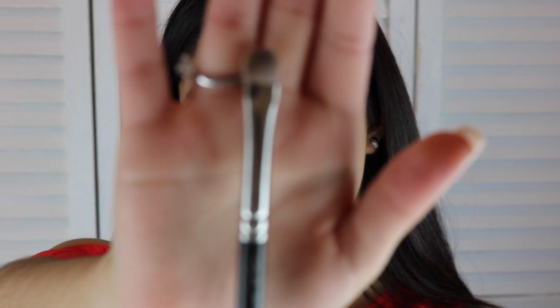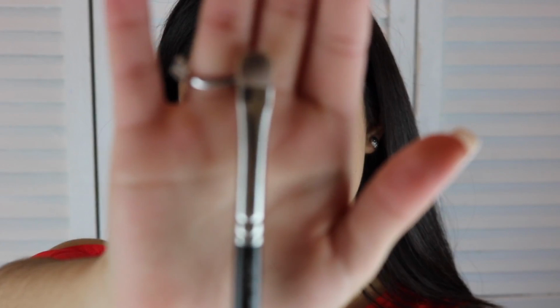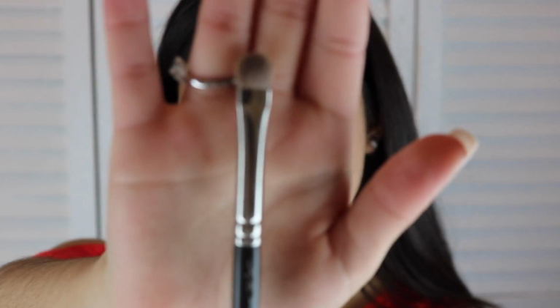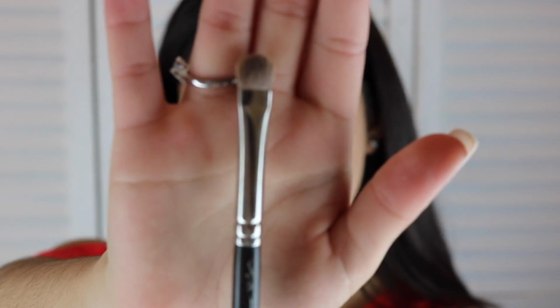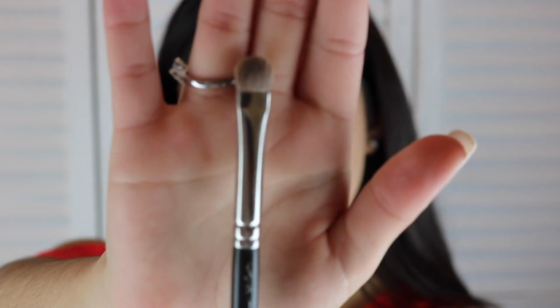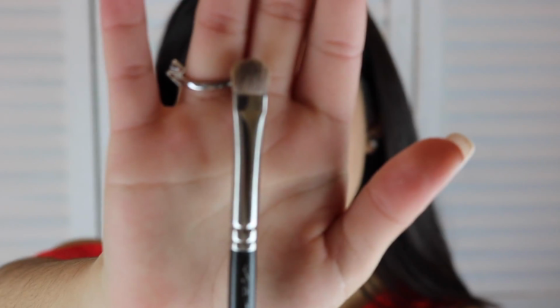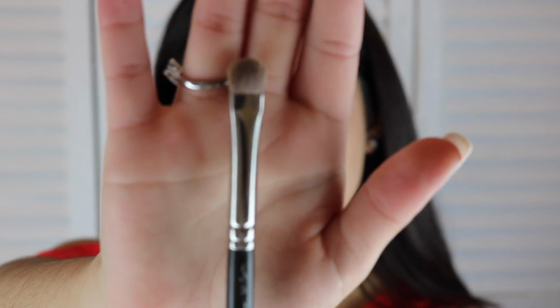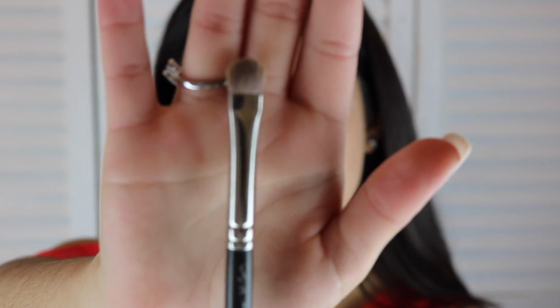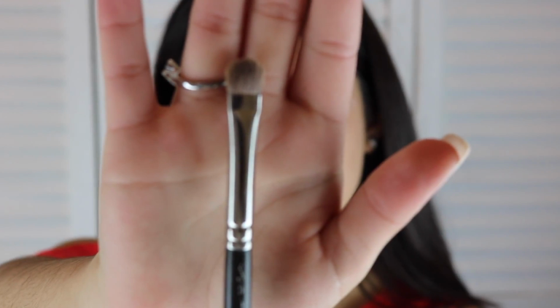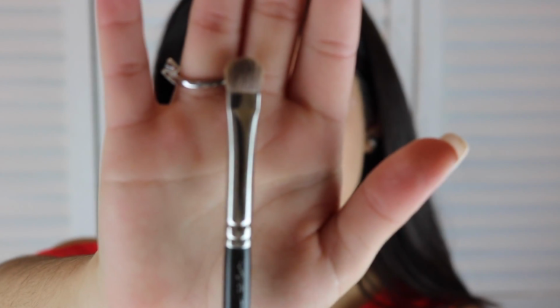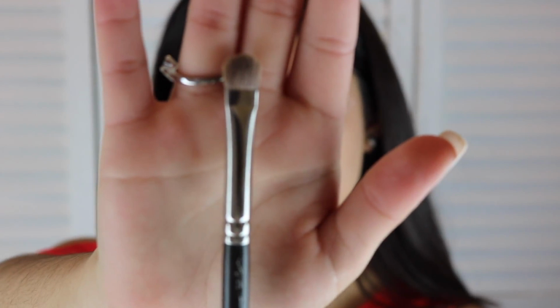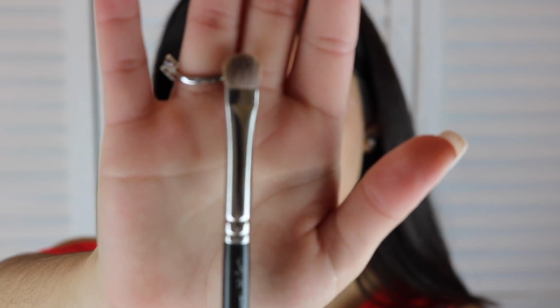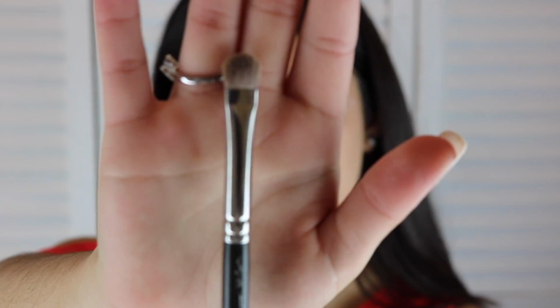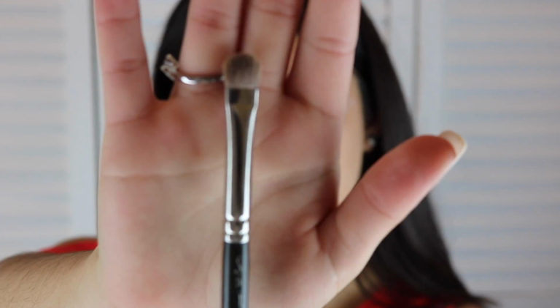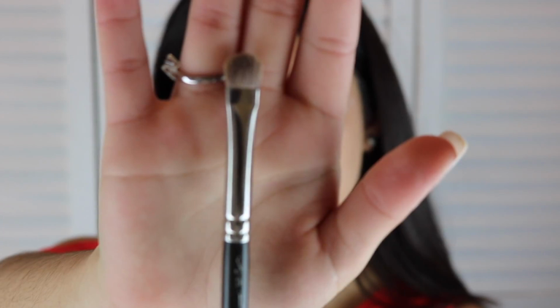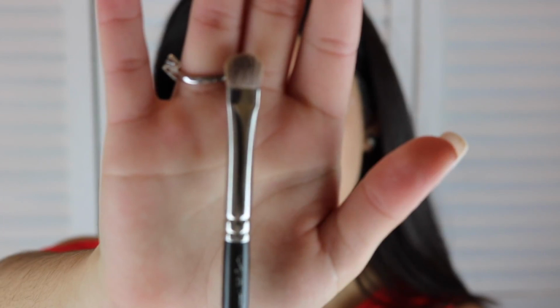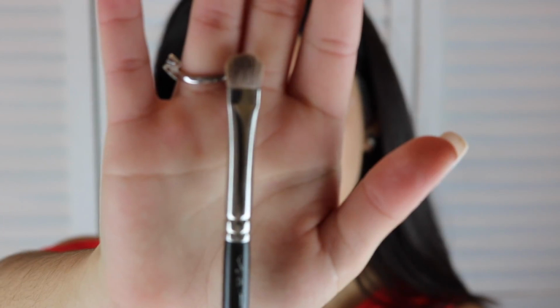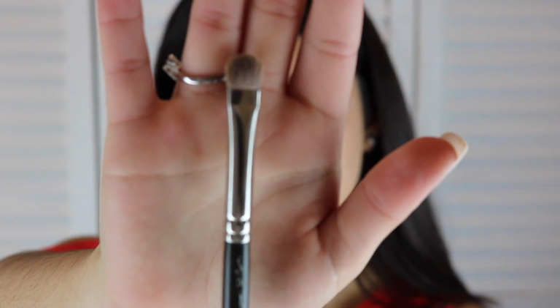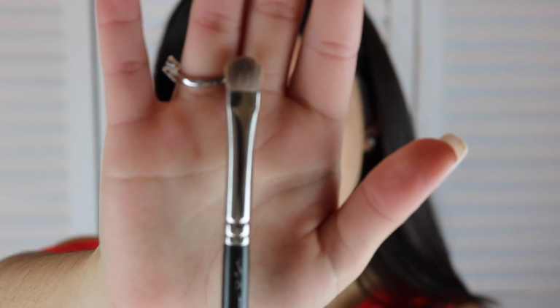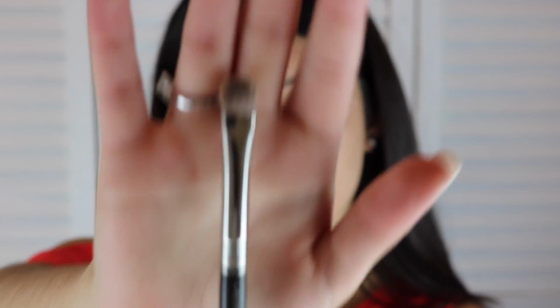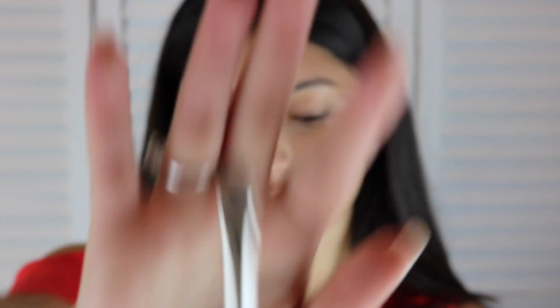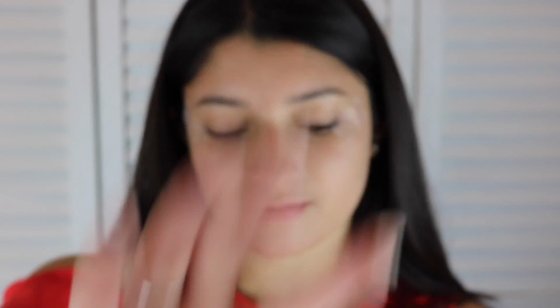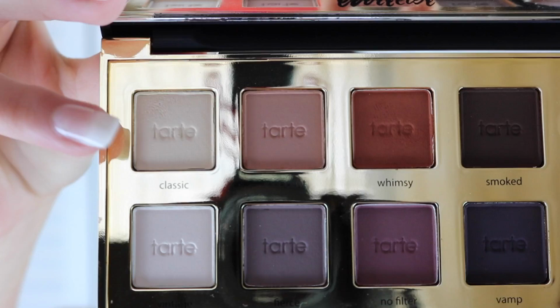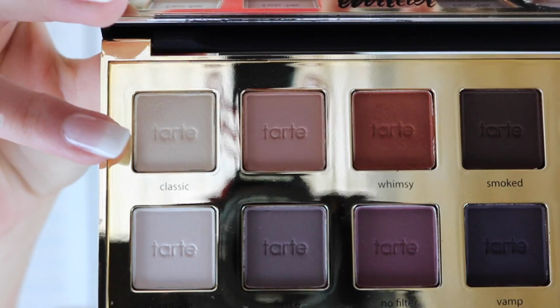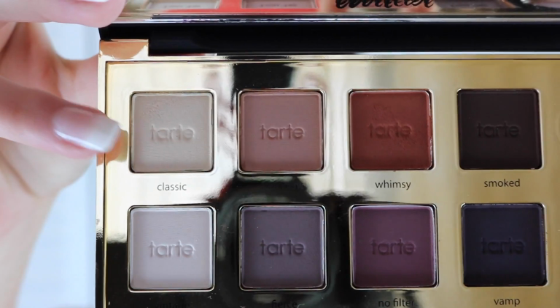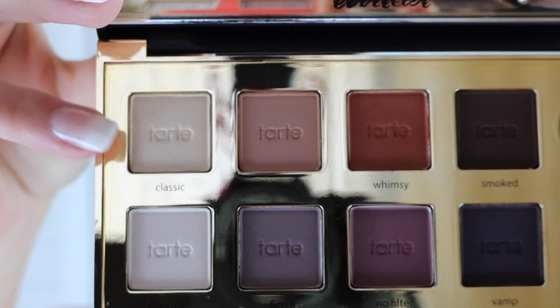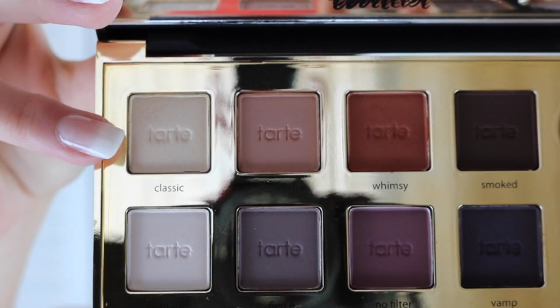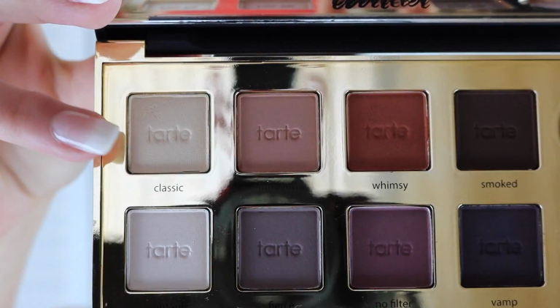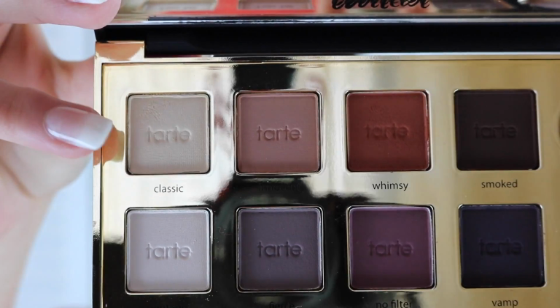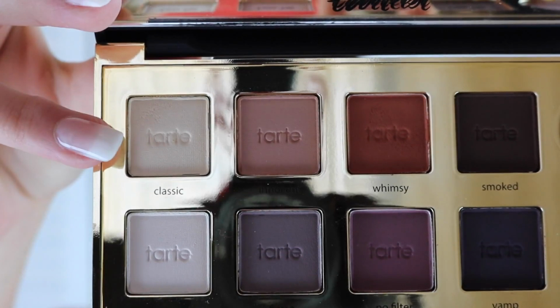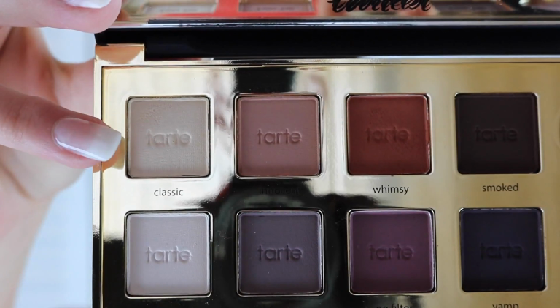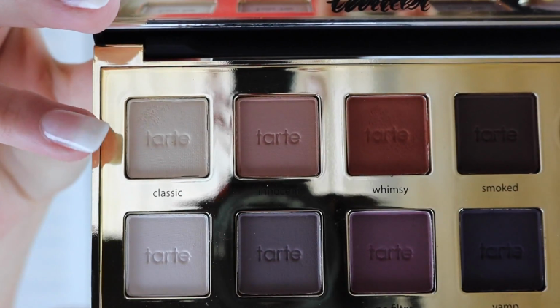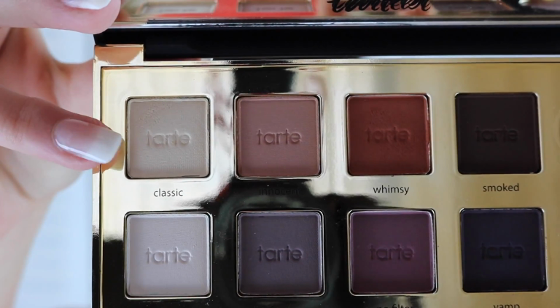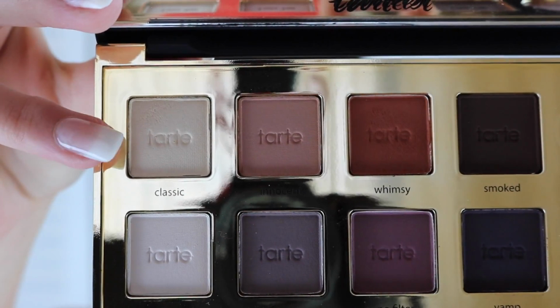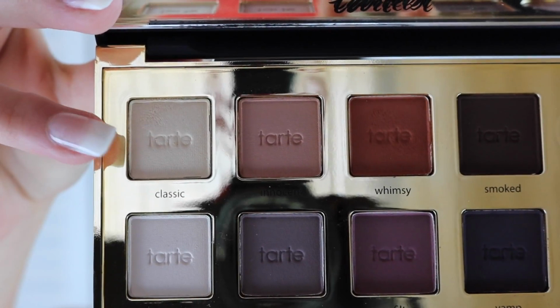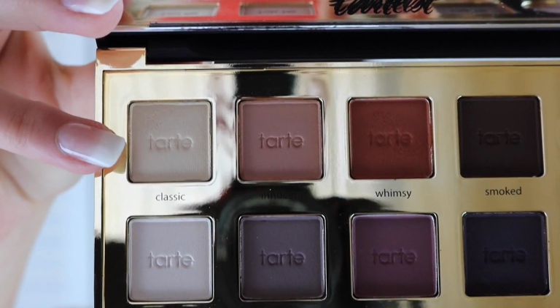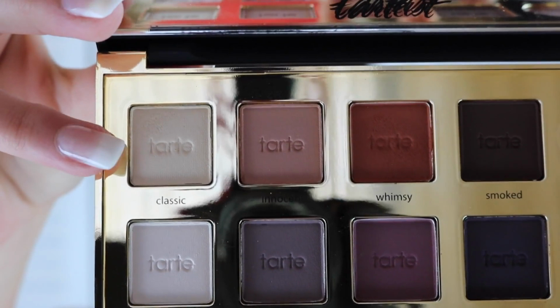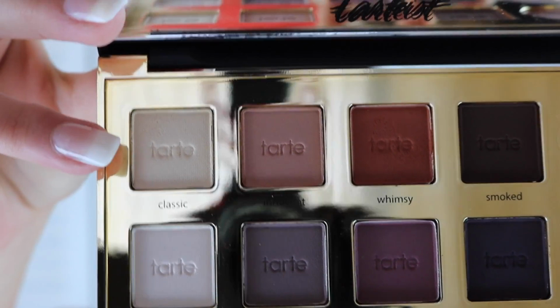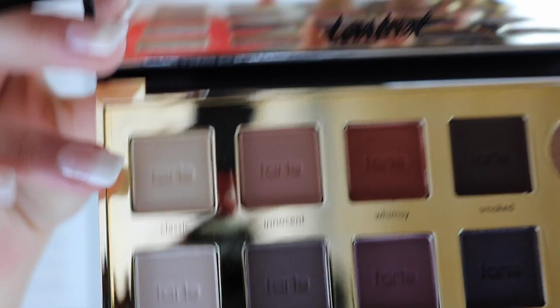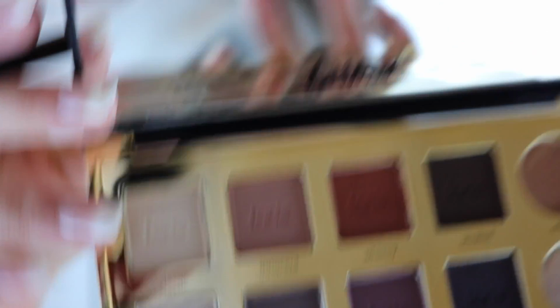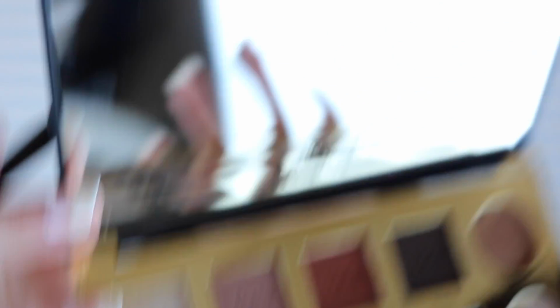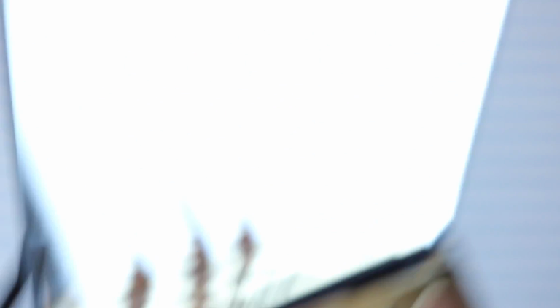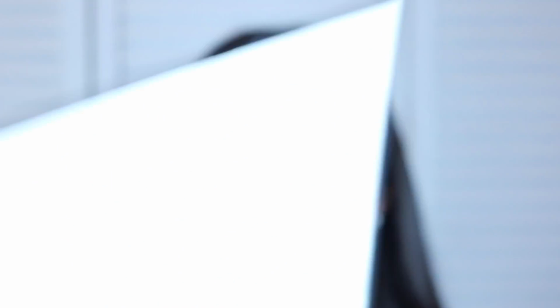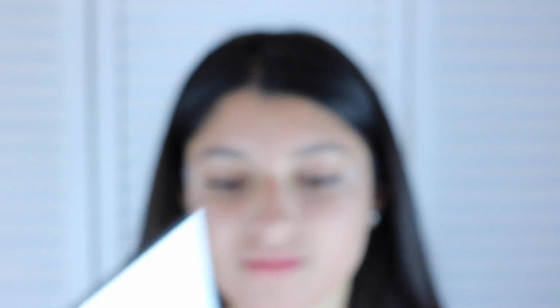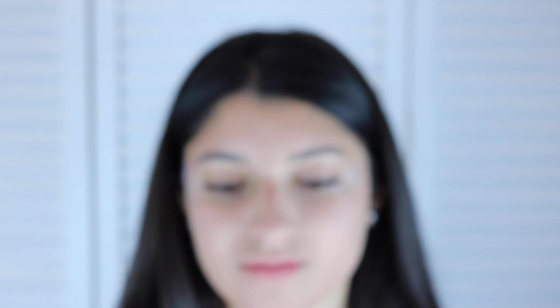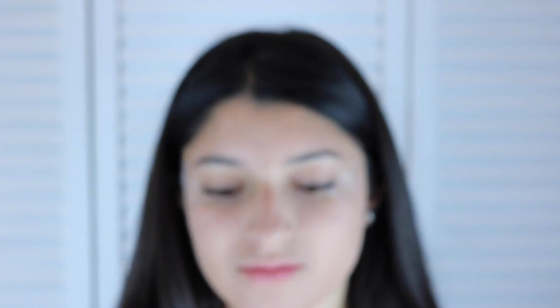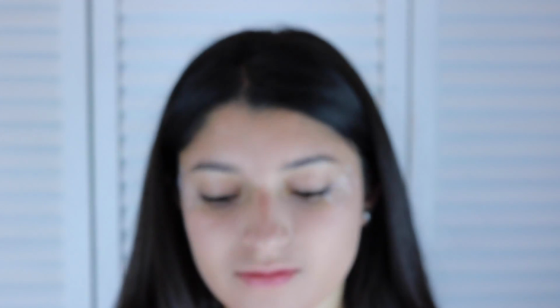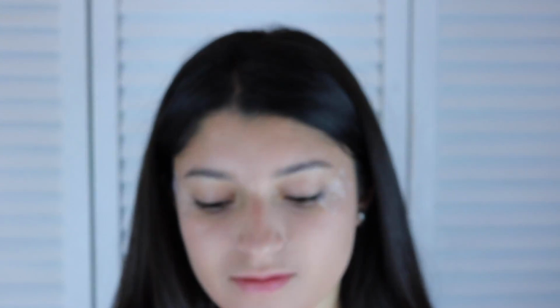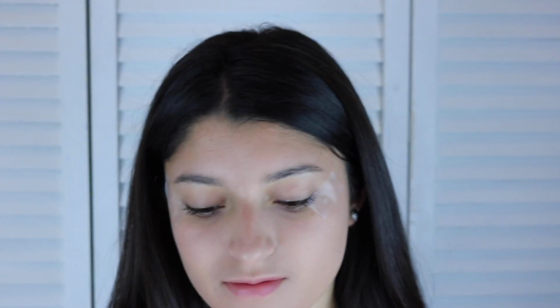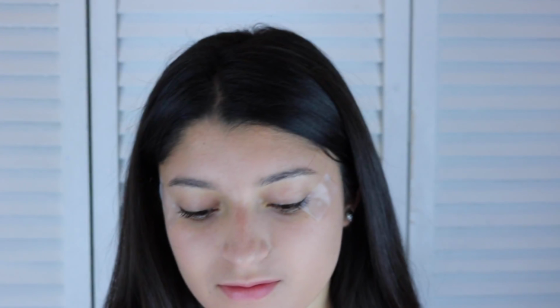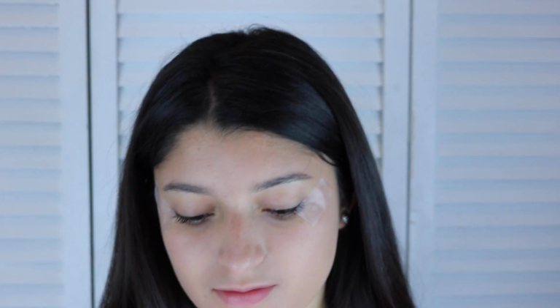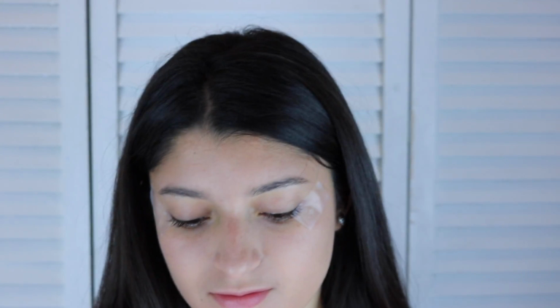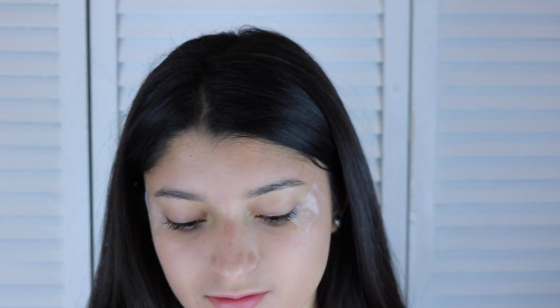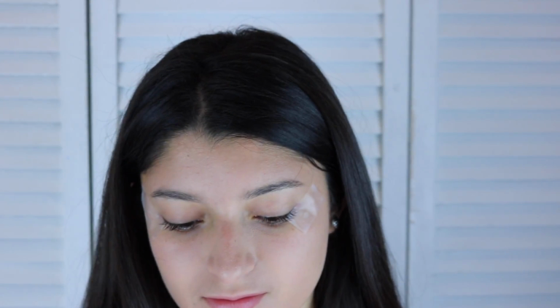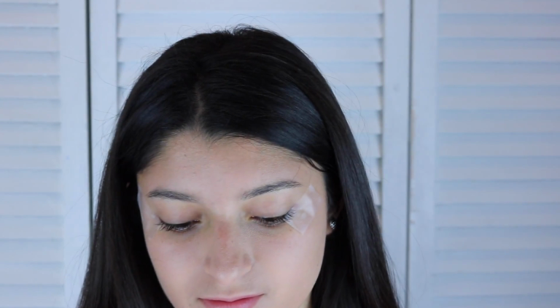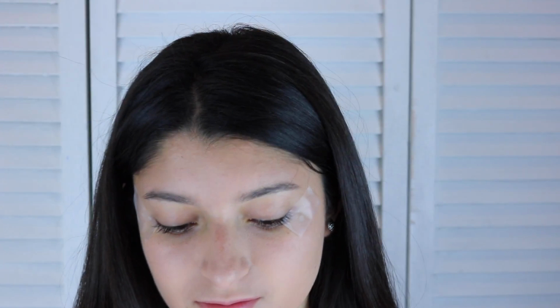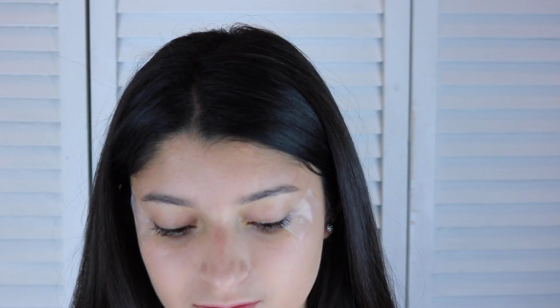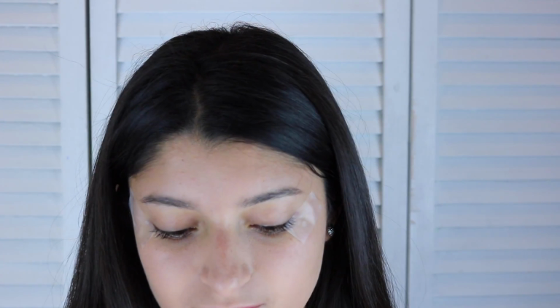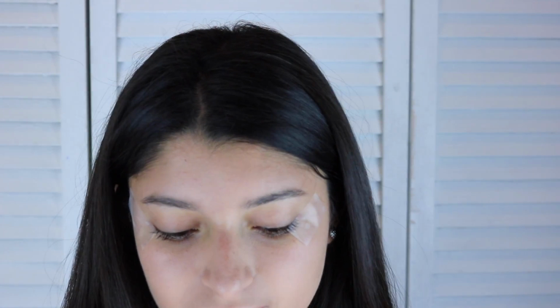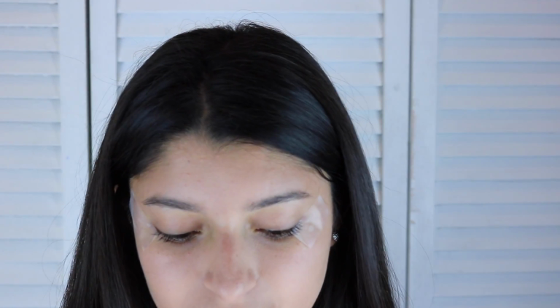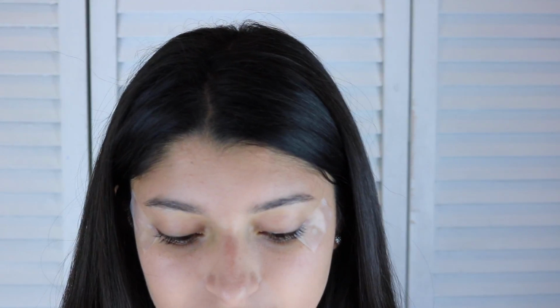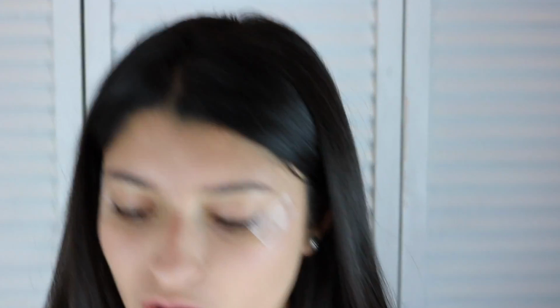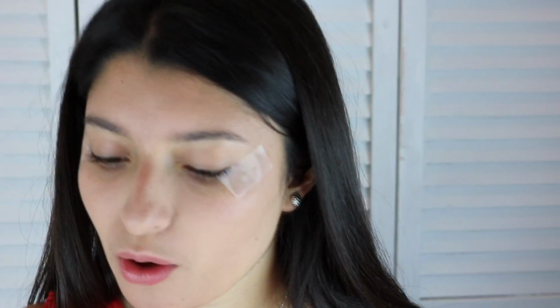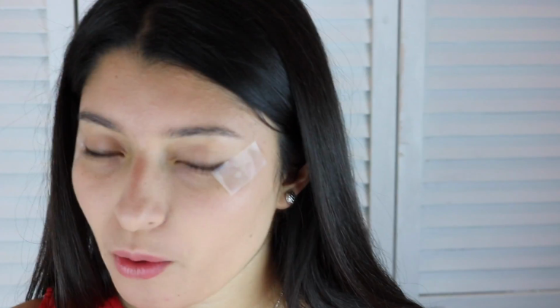Using my MAC brush, I will be putting on the shade Classic as a base color on my whole eyelid.